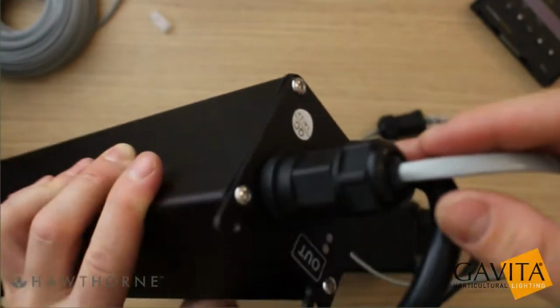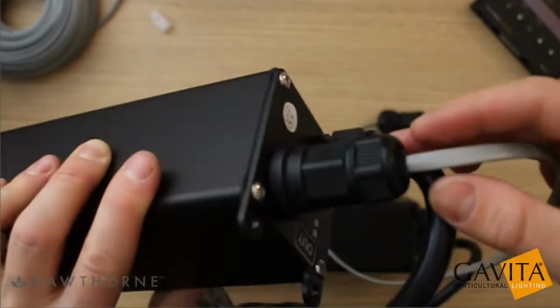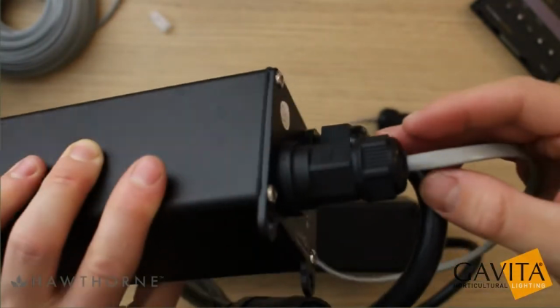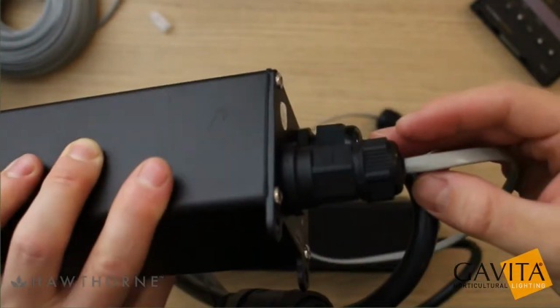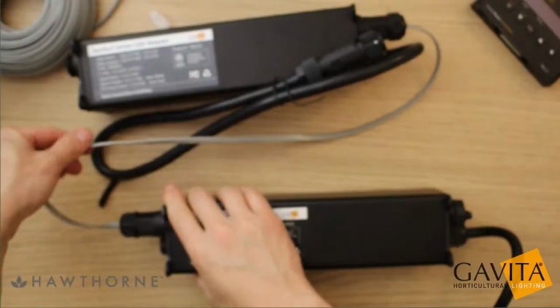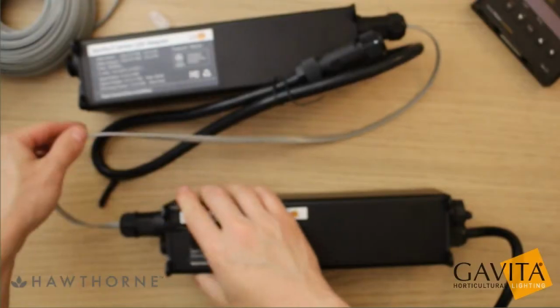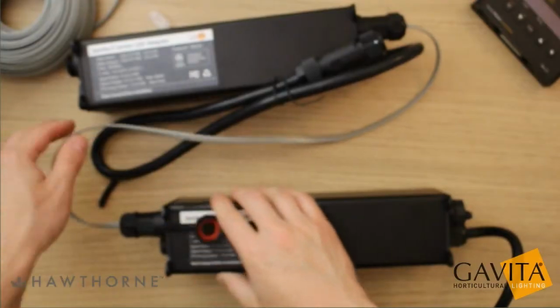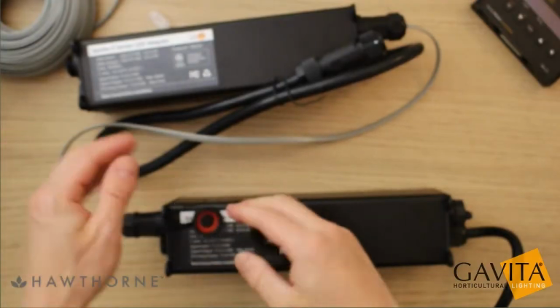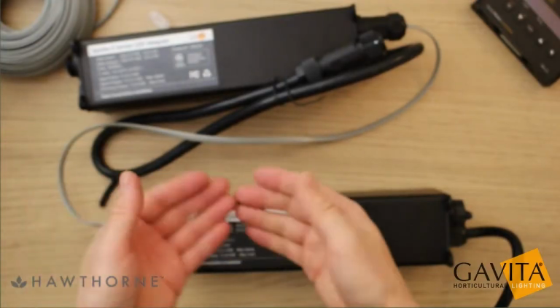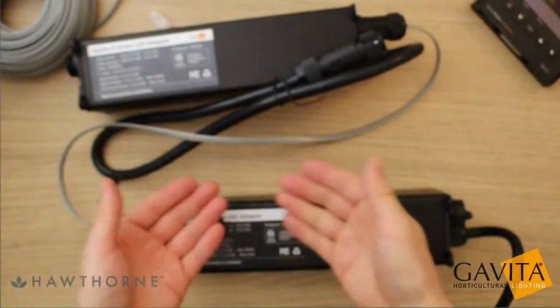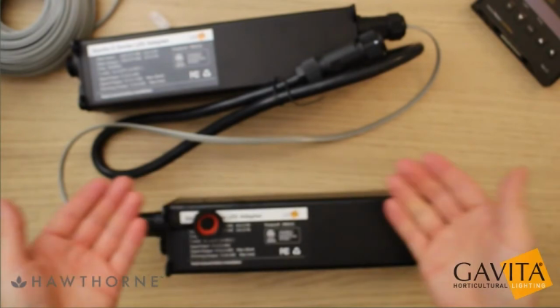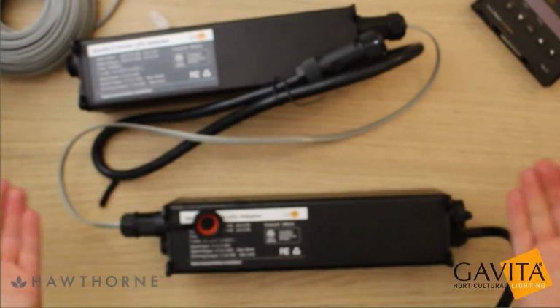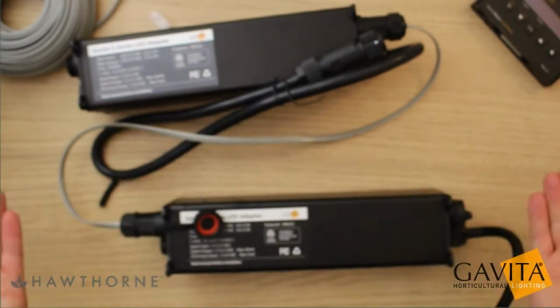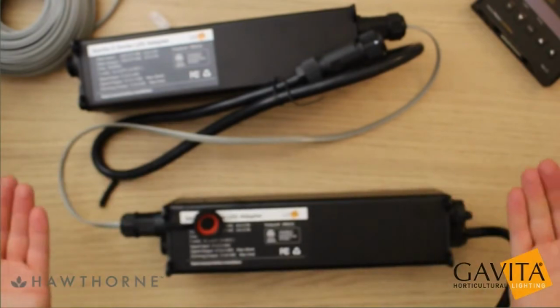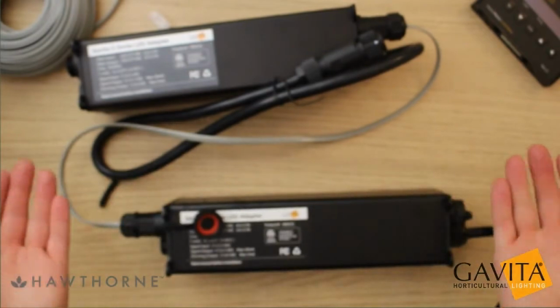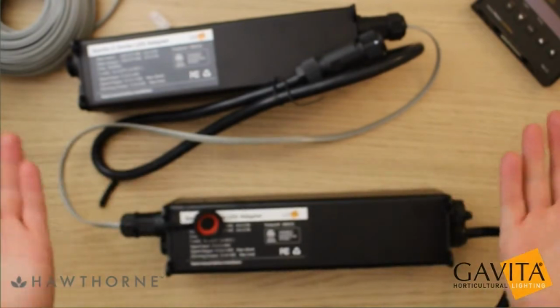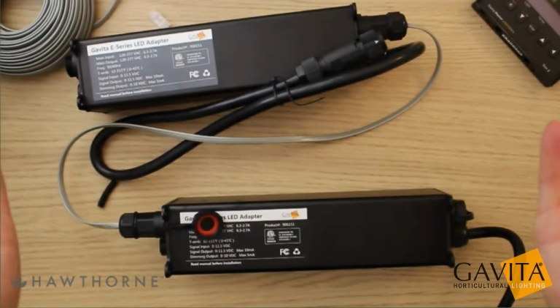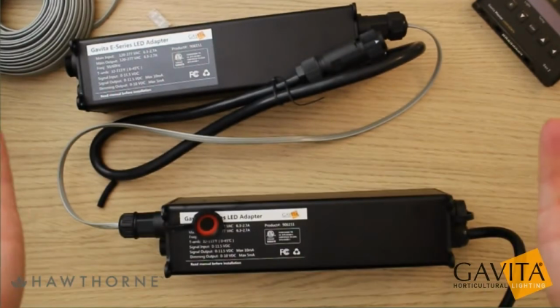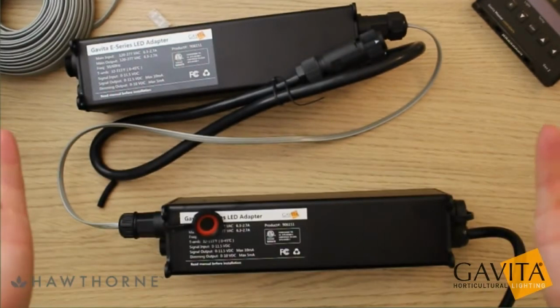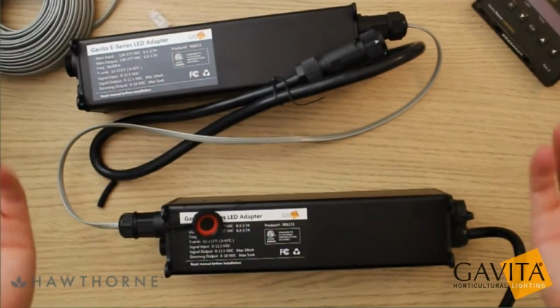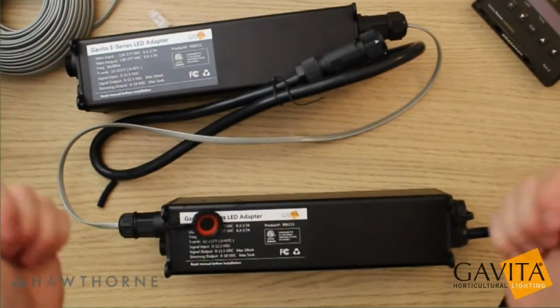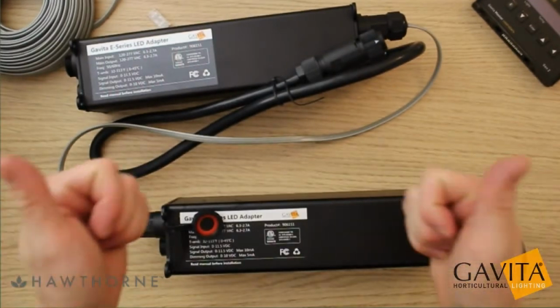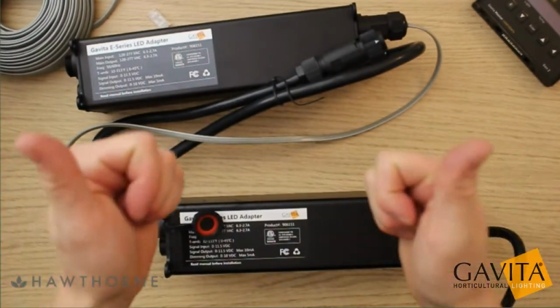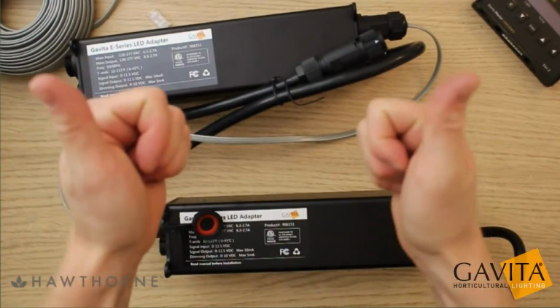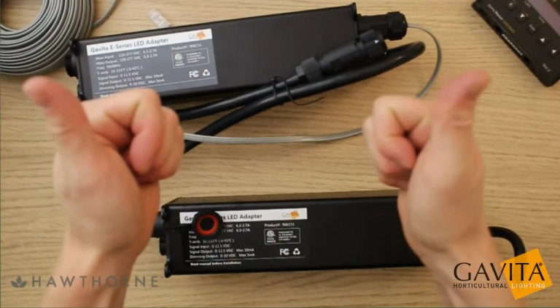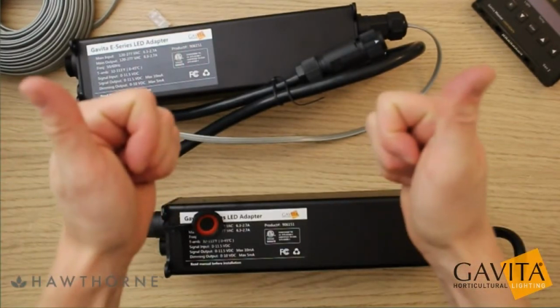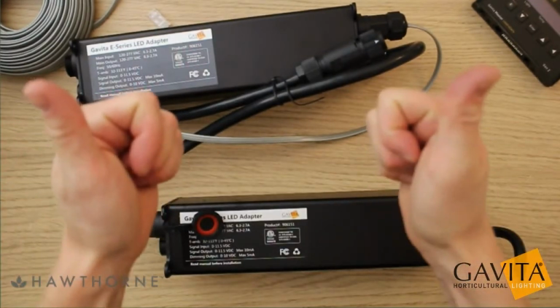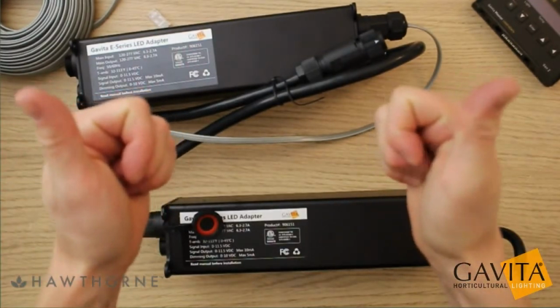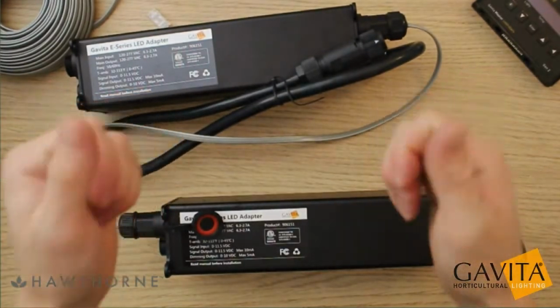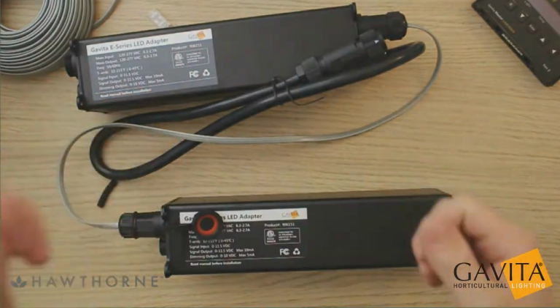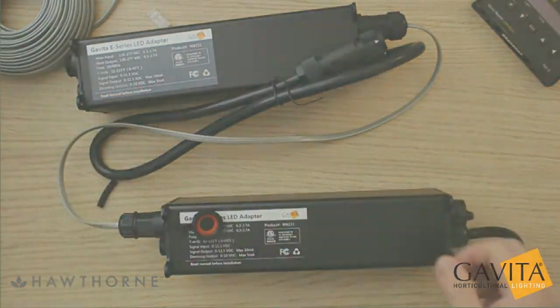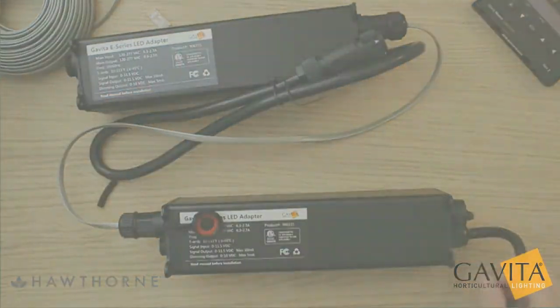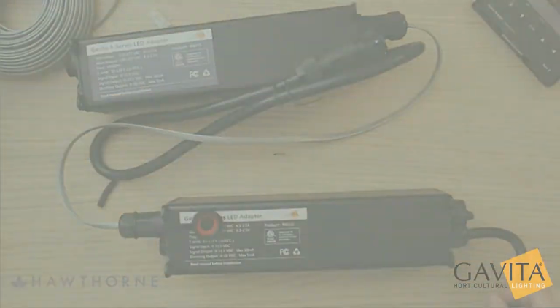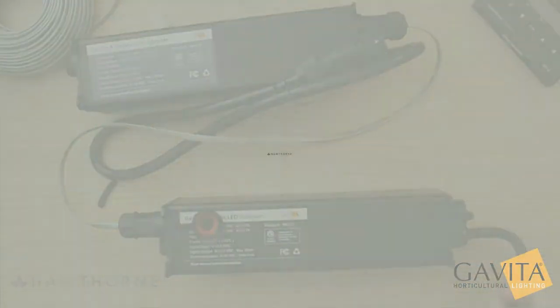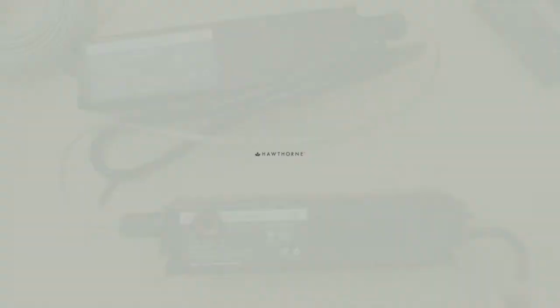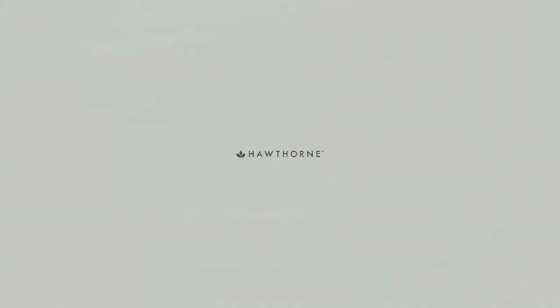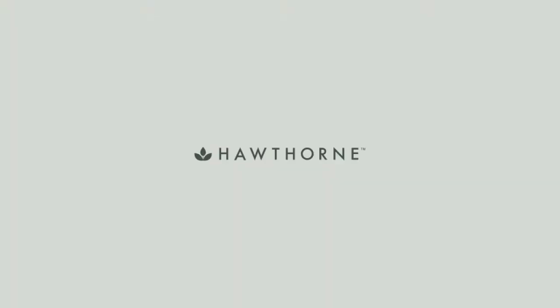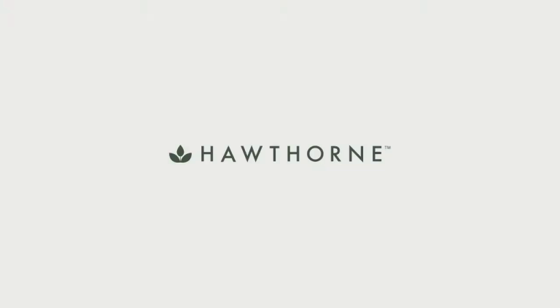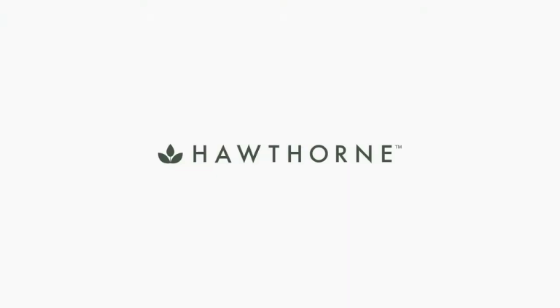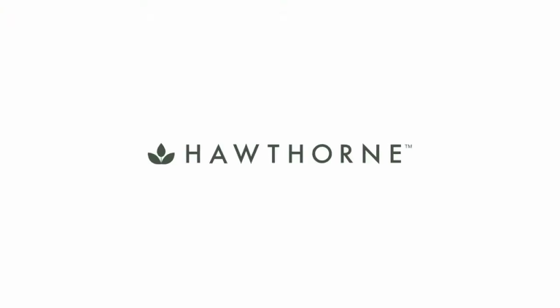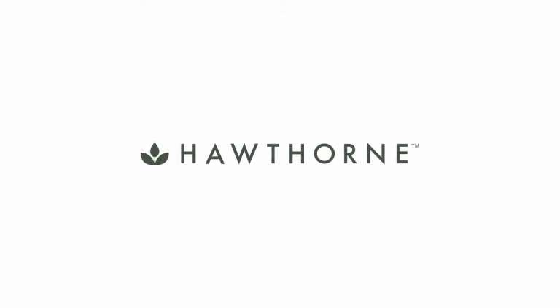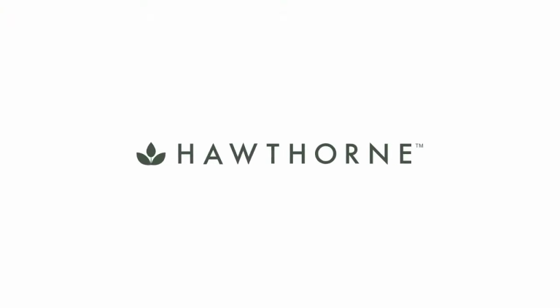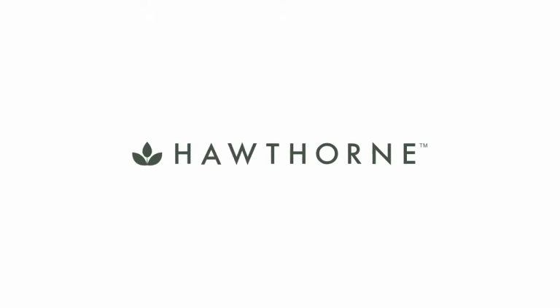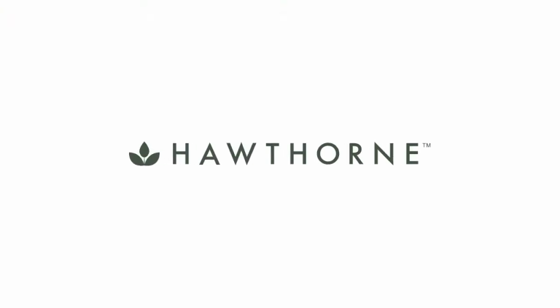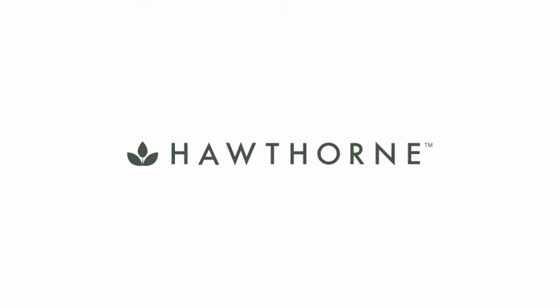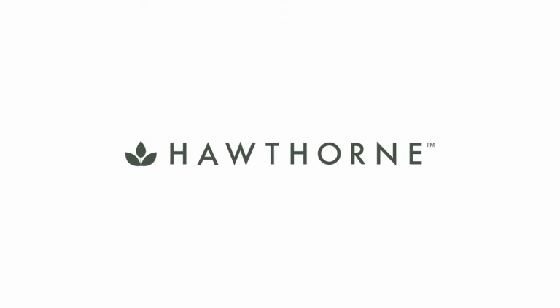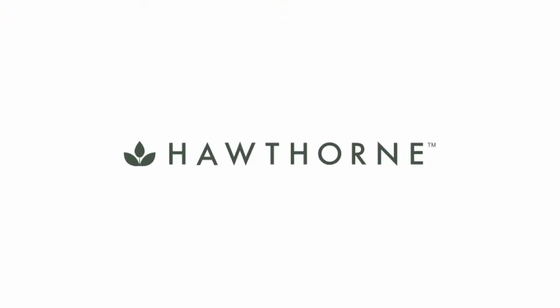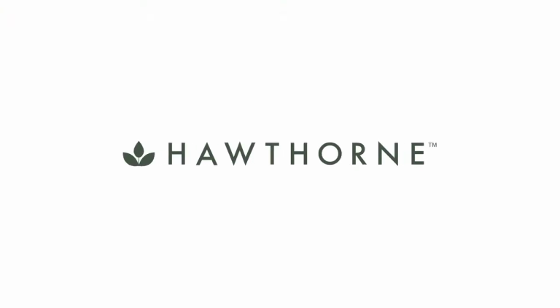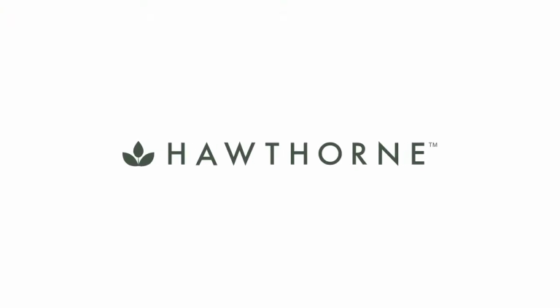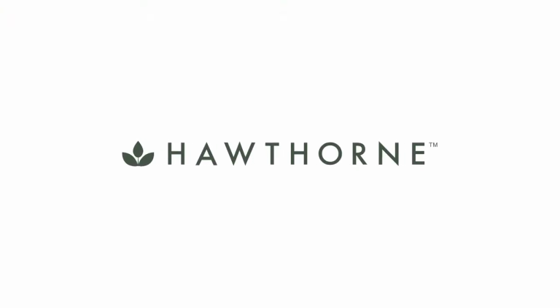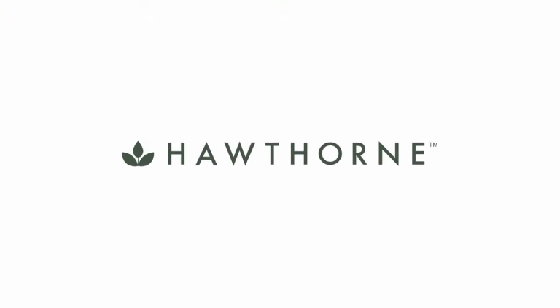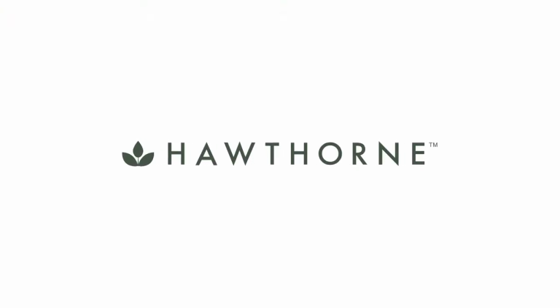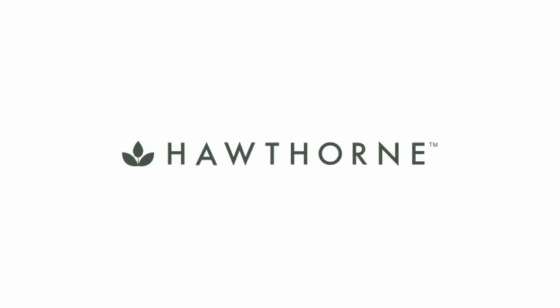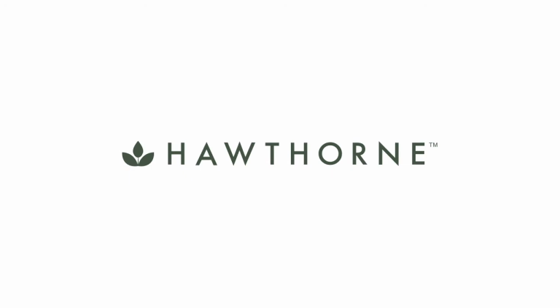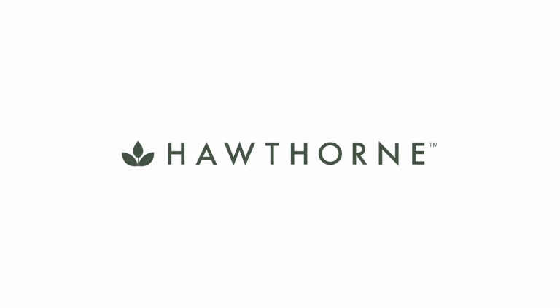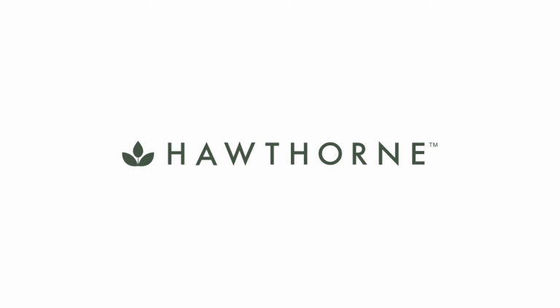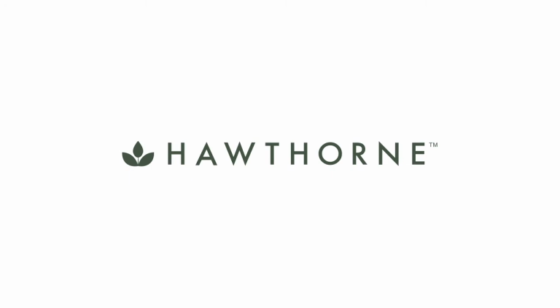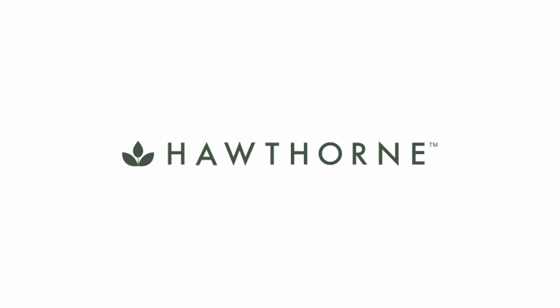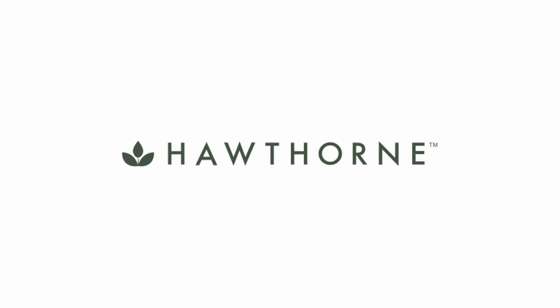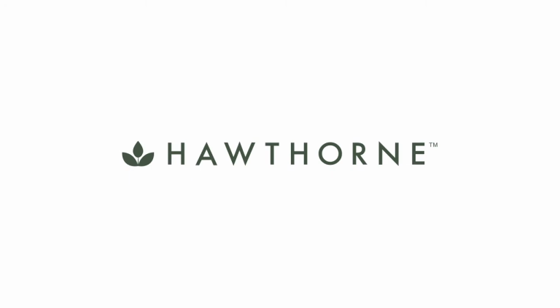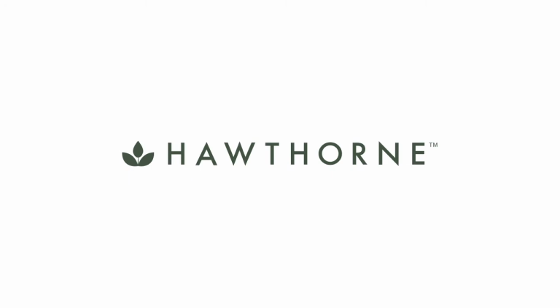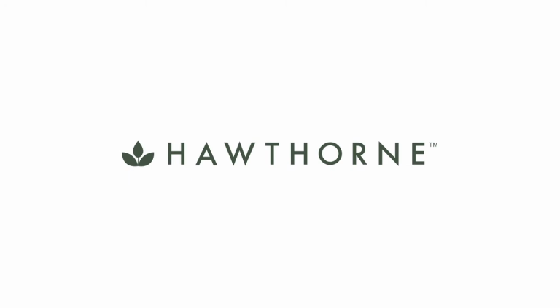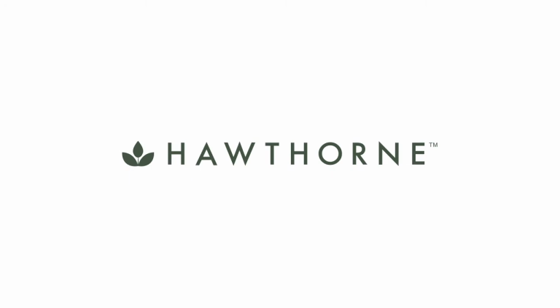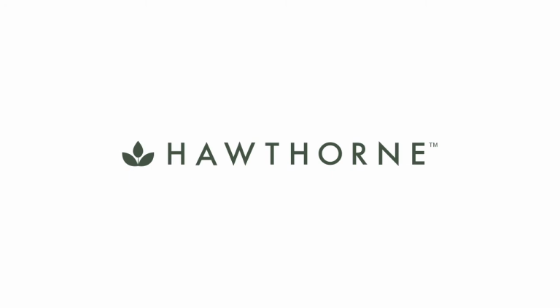We hope this has been helpful. Please stay tuned for more instructional videos and feel free to comment with questions and feedback. Happy growing!